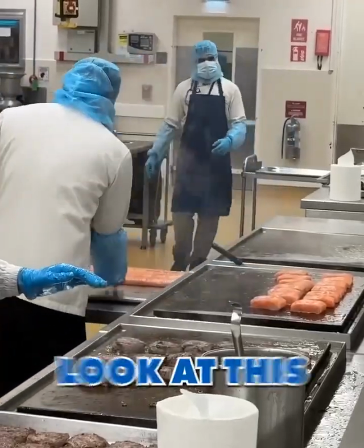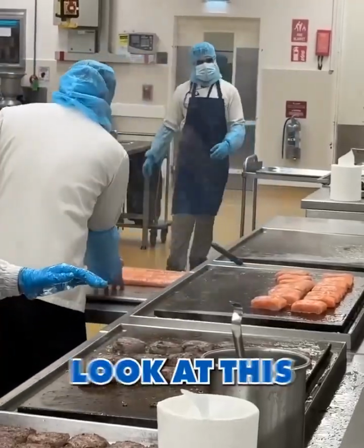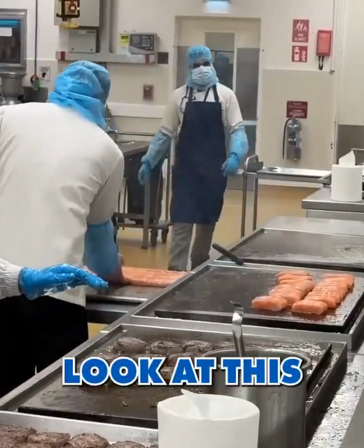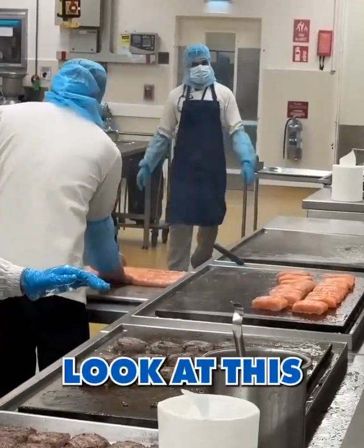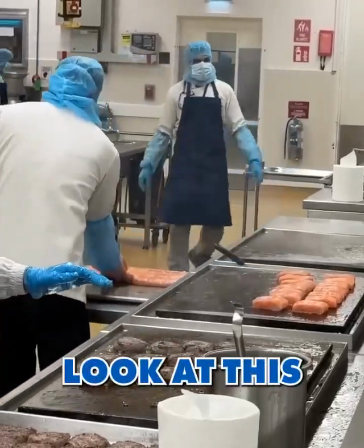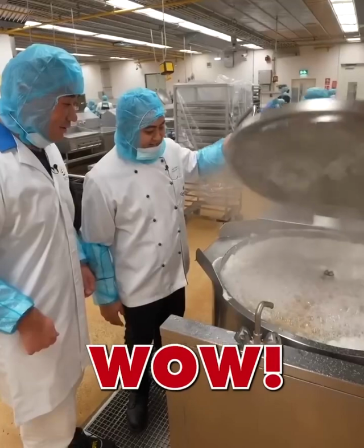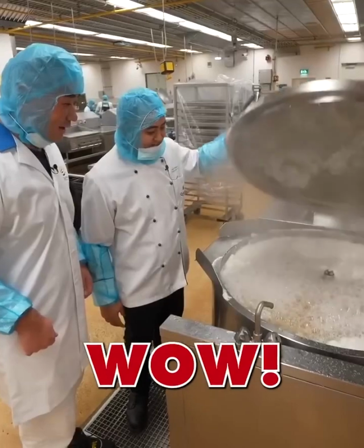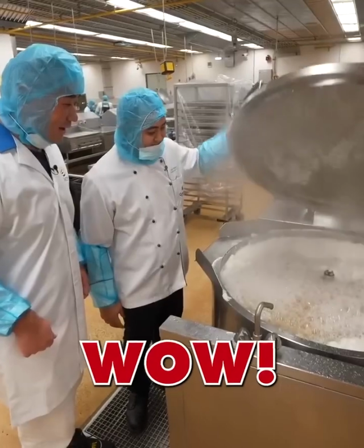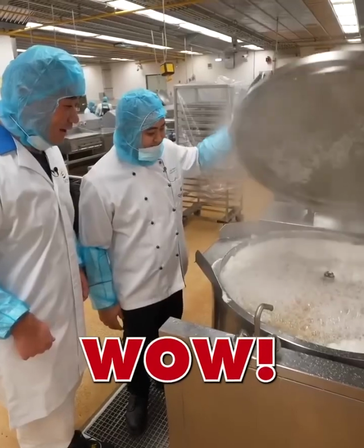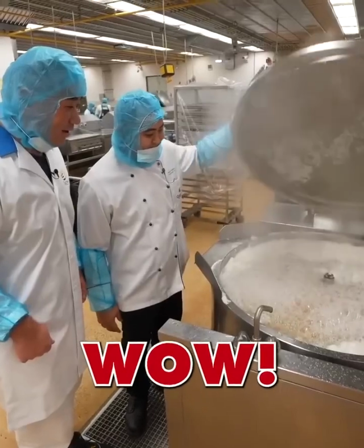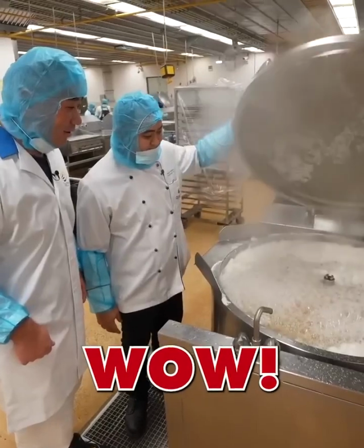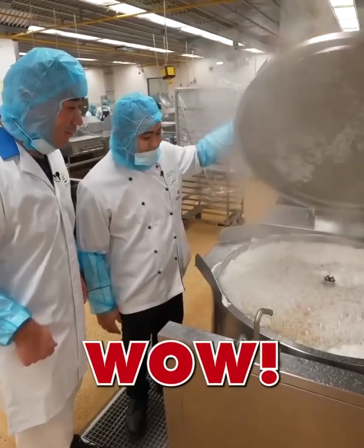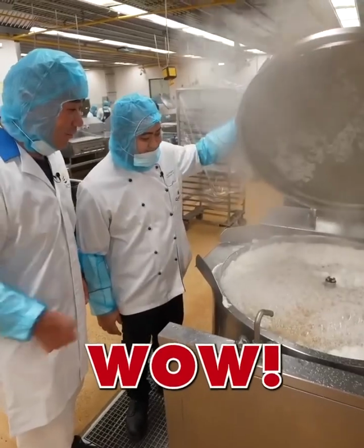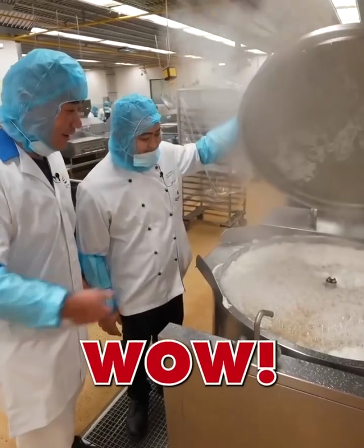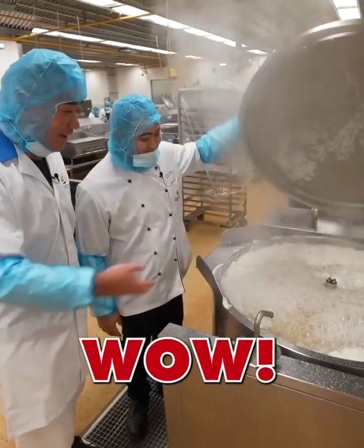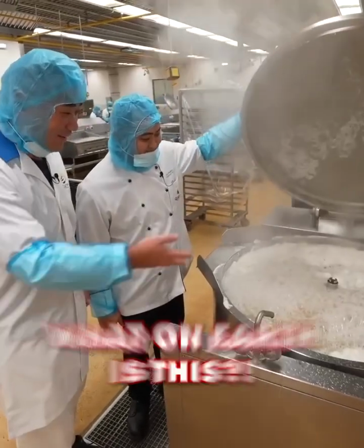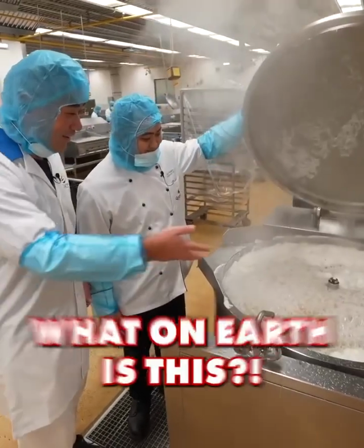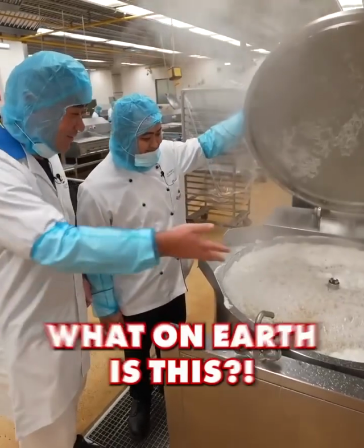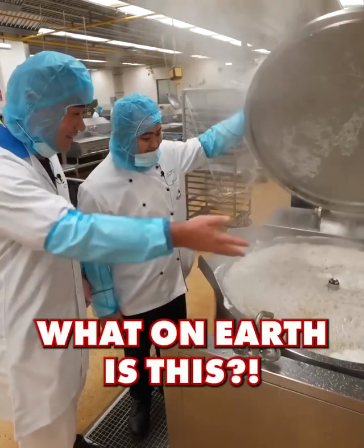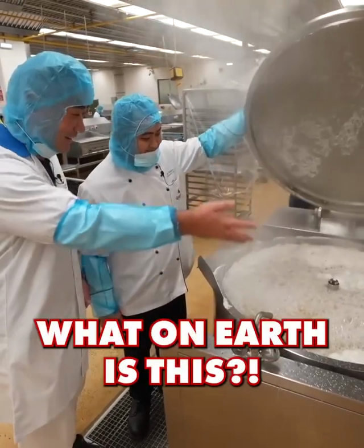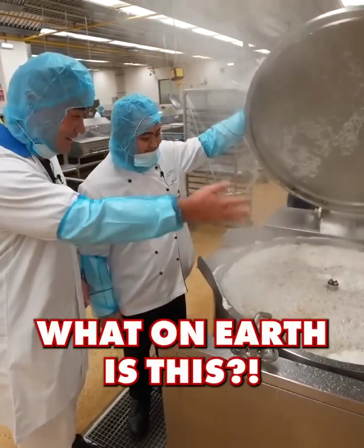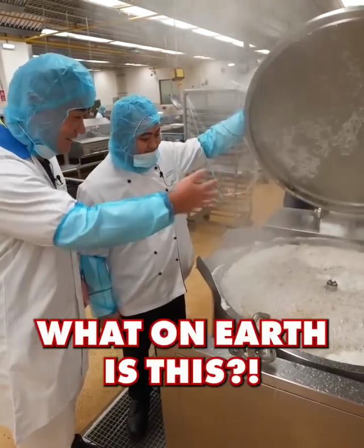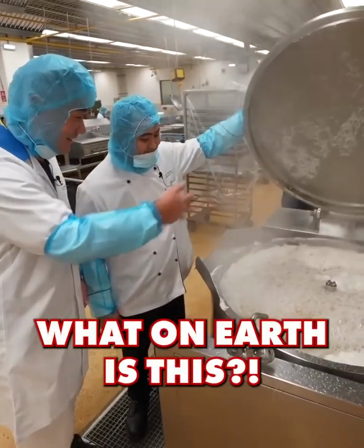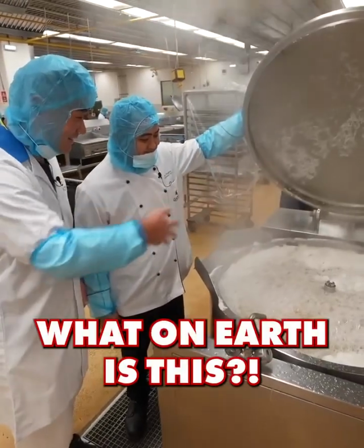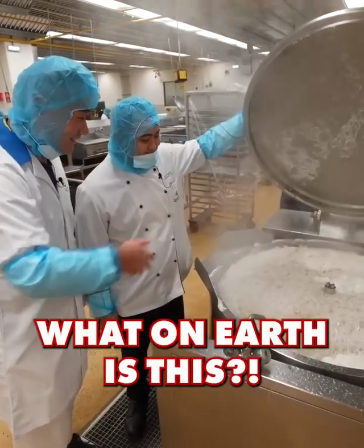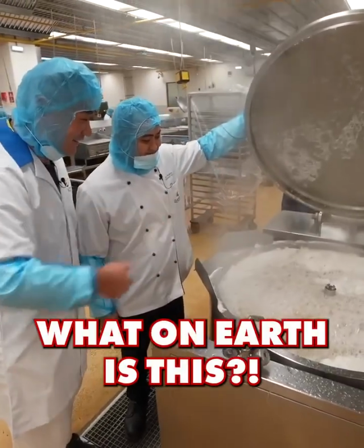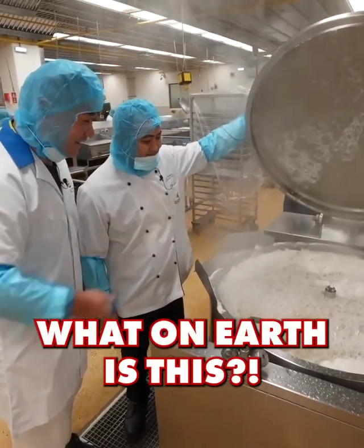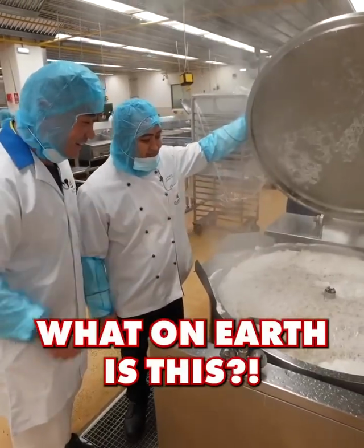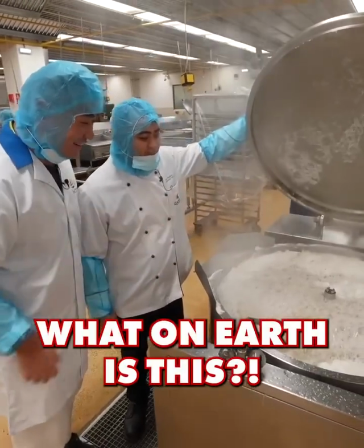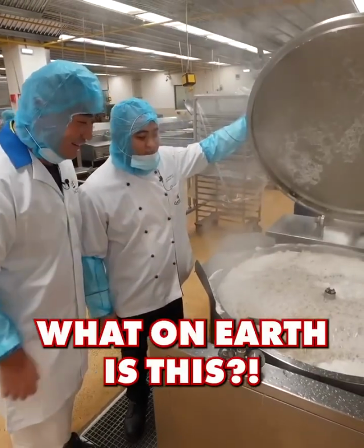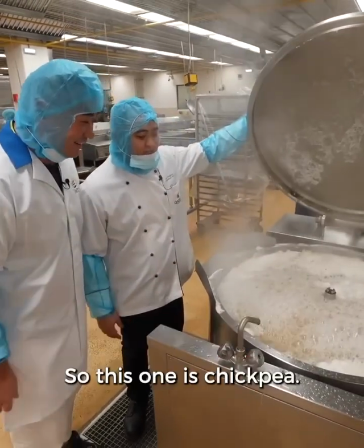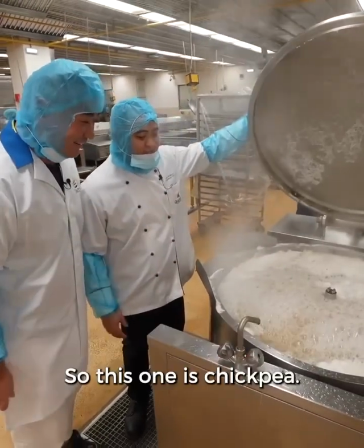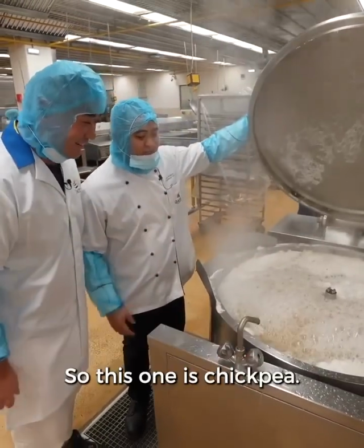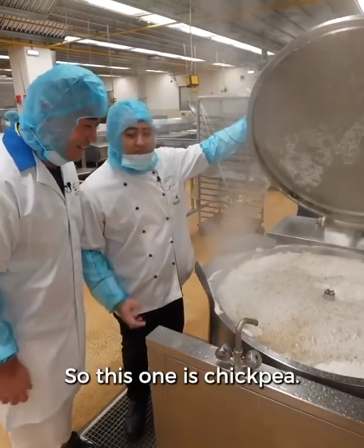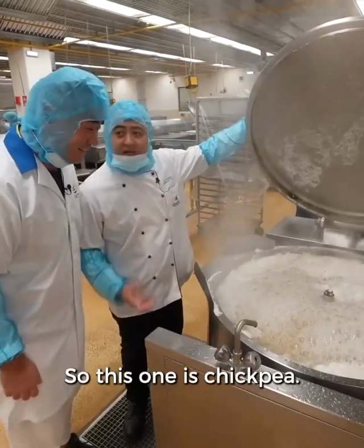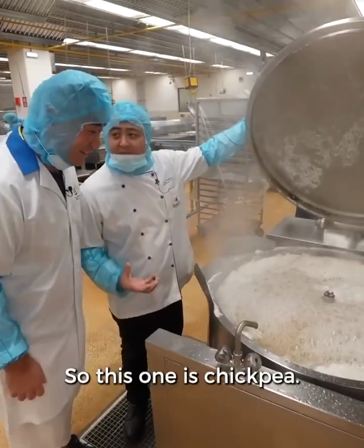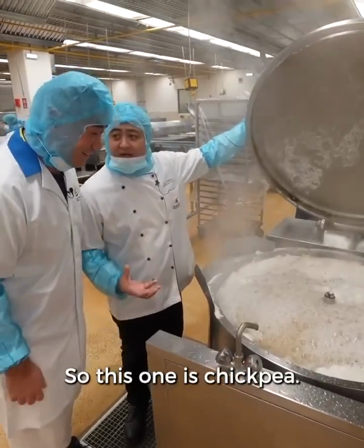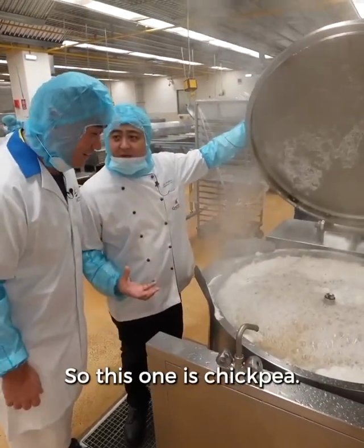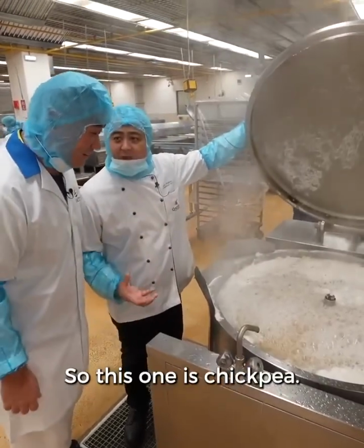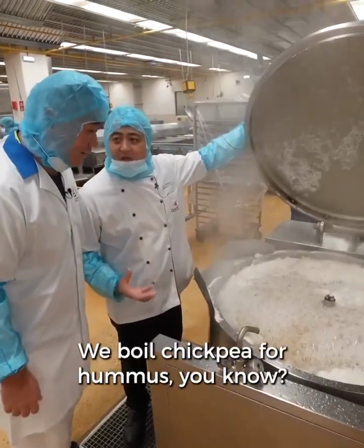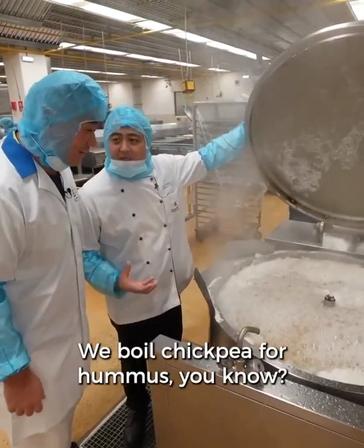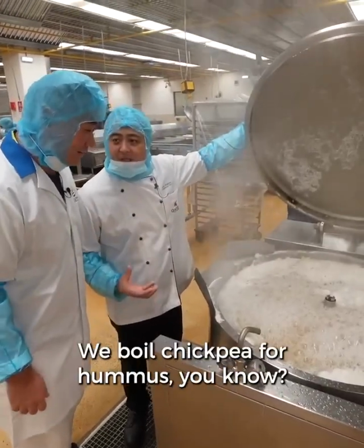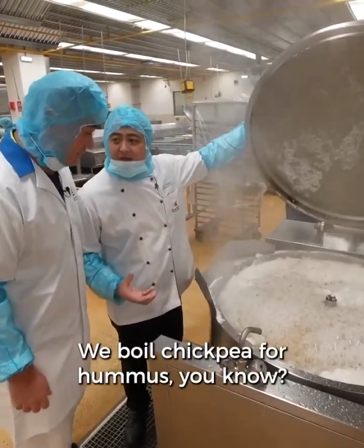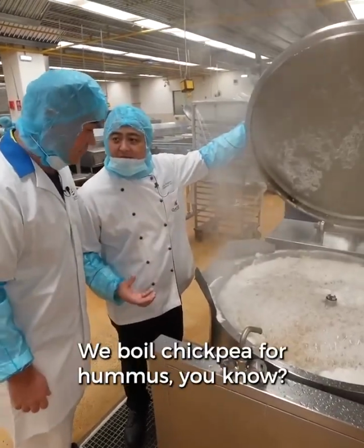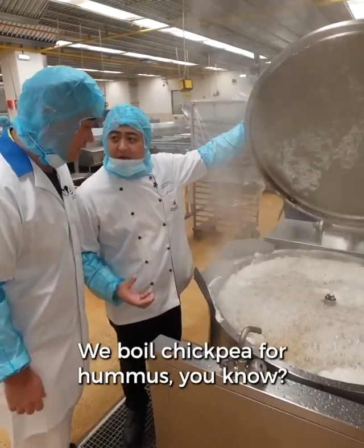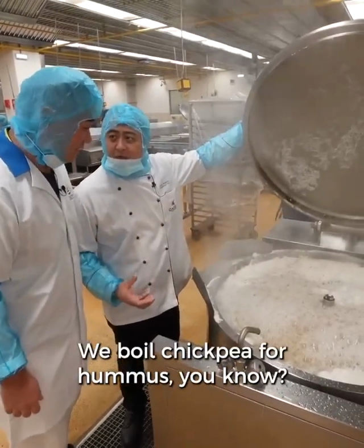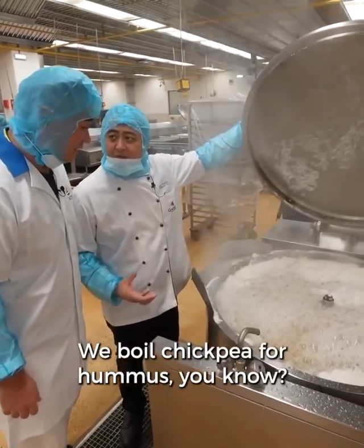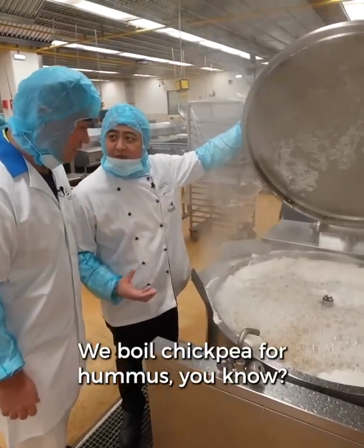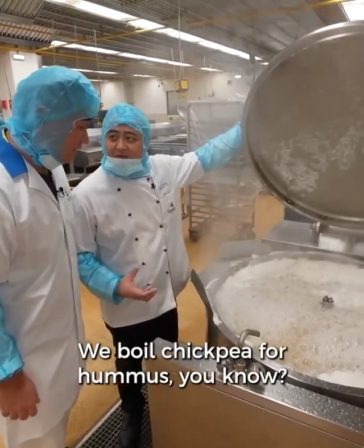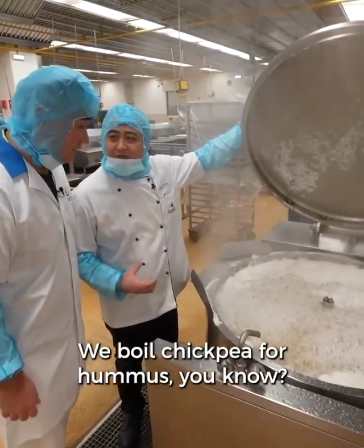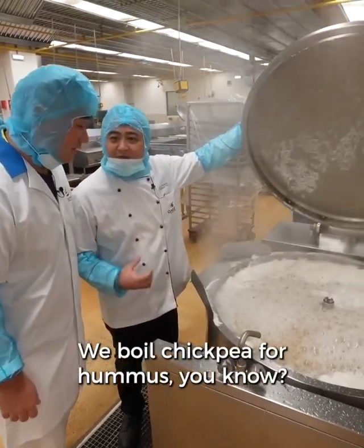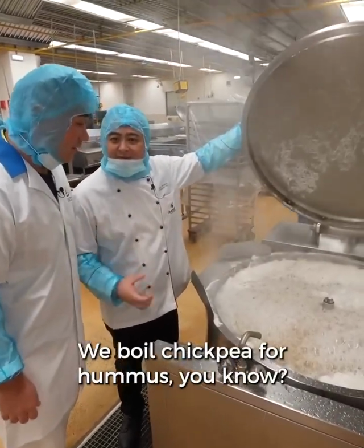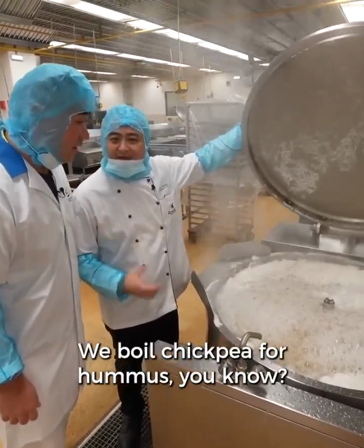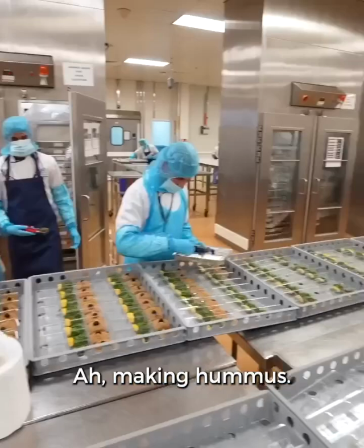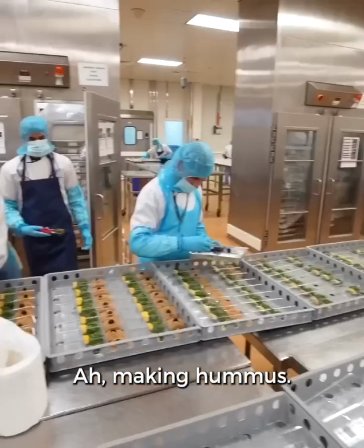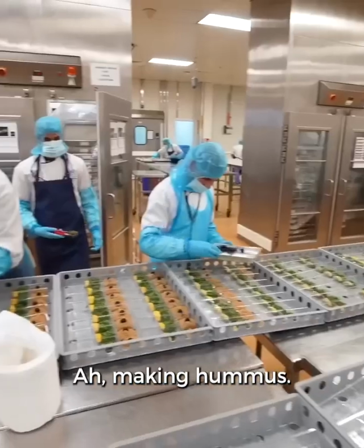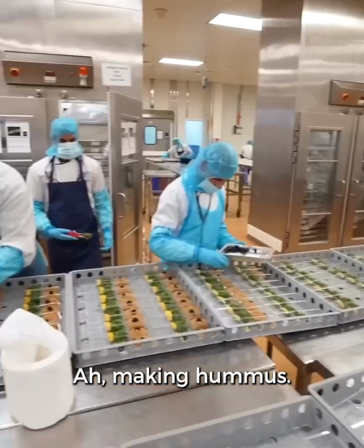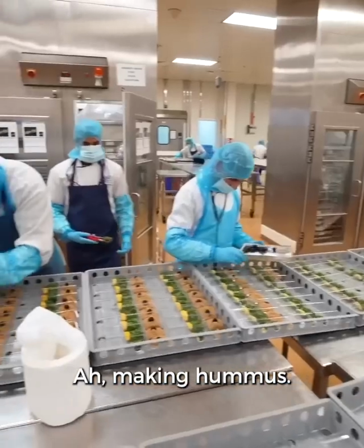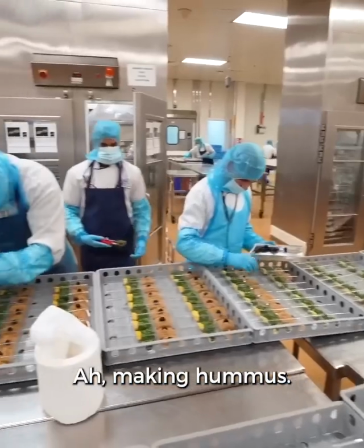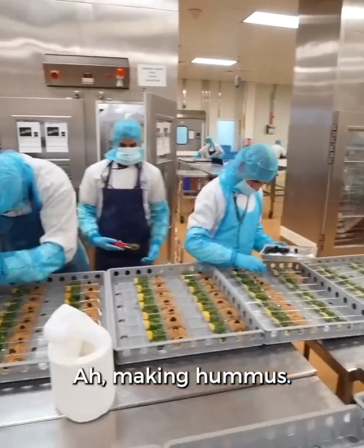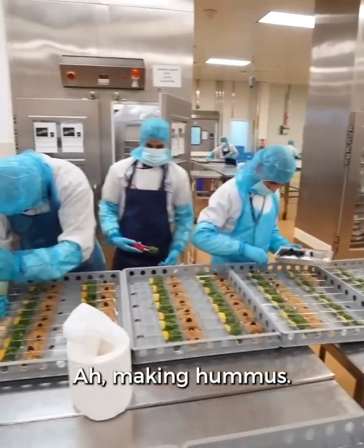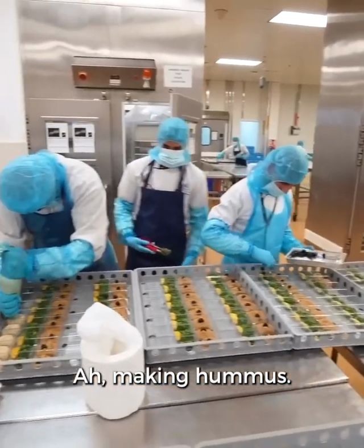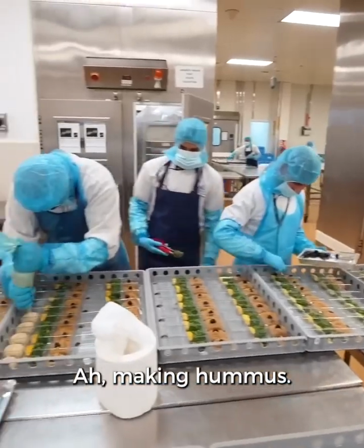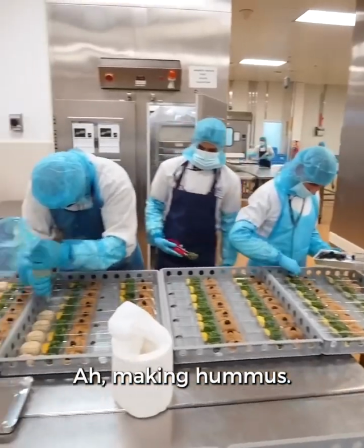Look at this — what on earth is this? This one is chickpeas. We buy chickpeas for hummus, making hummus.